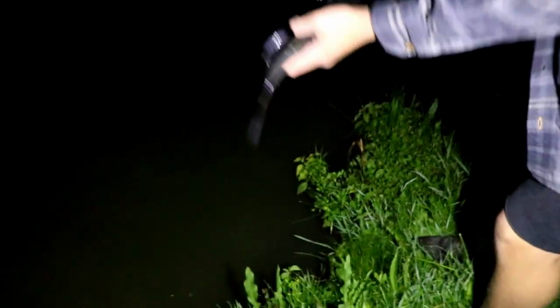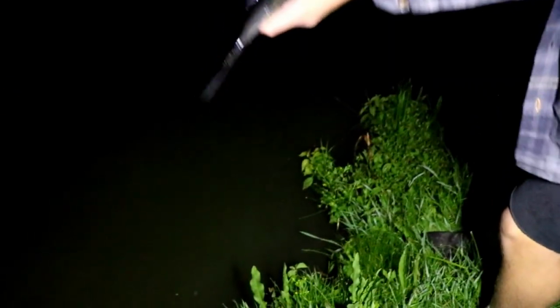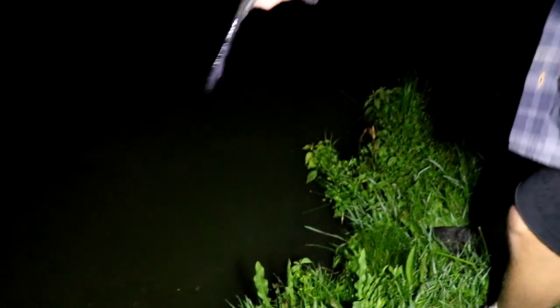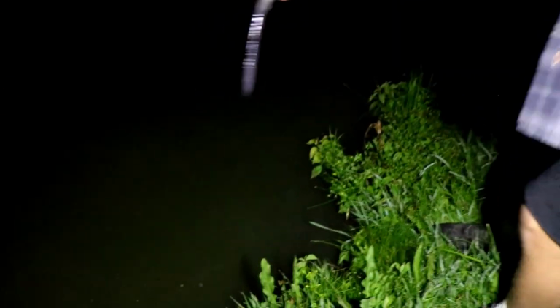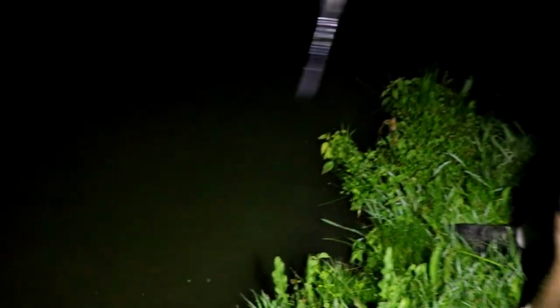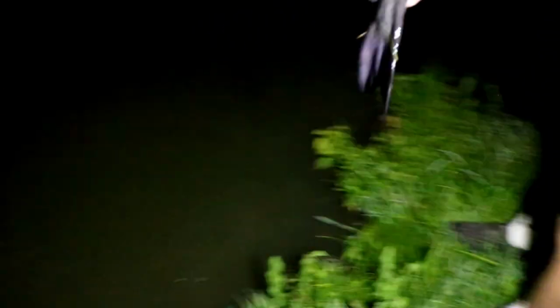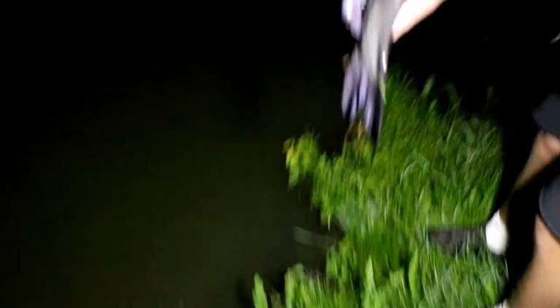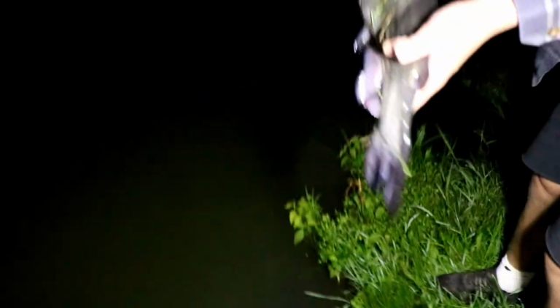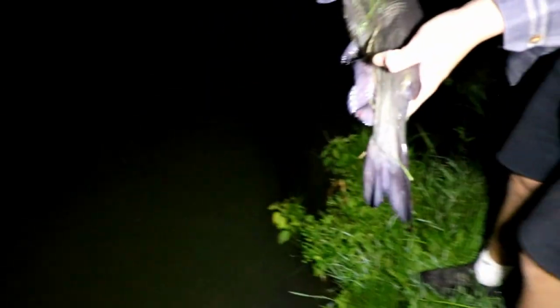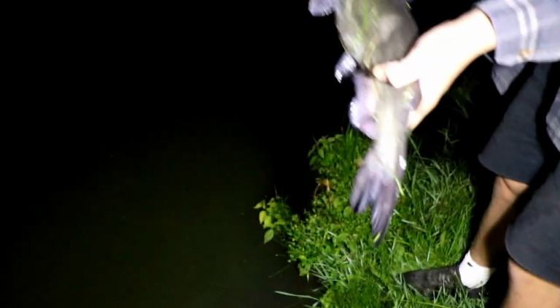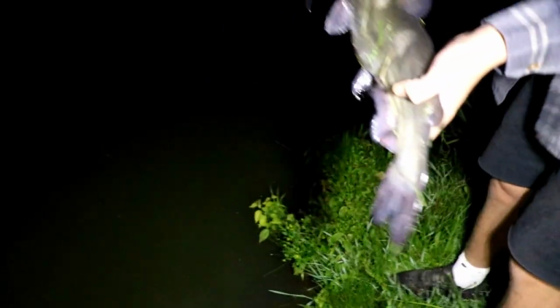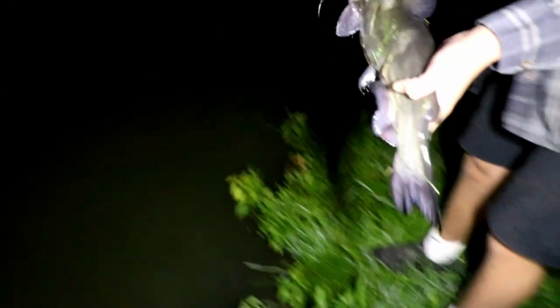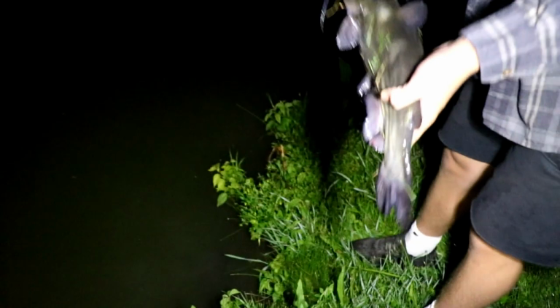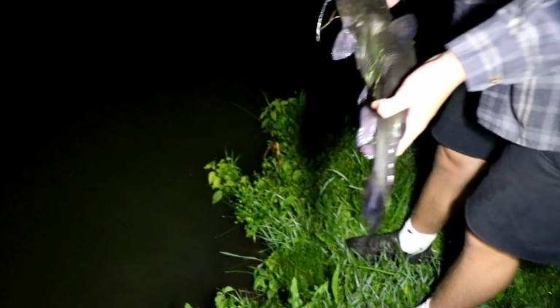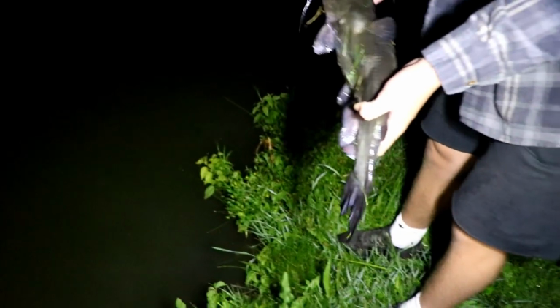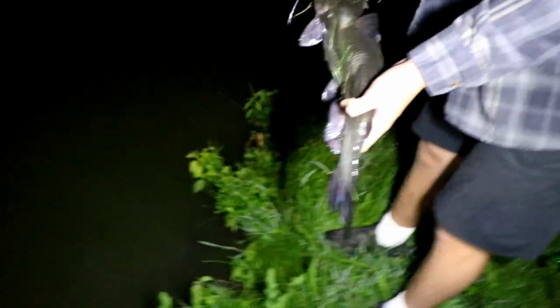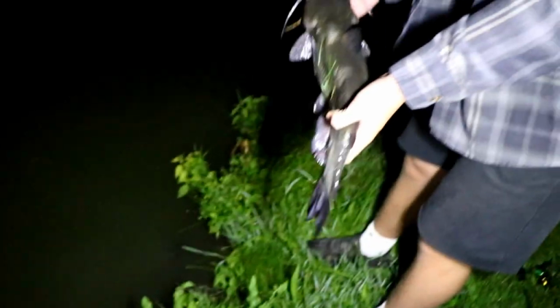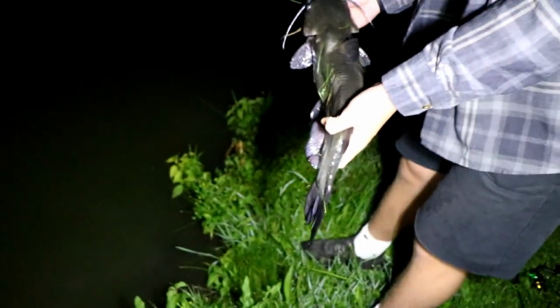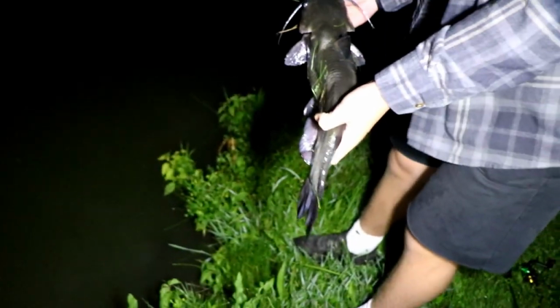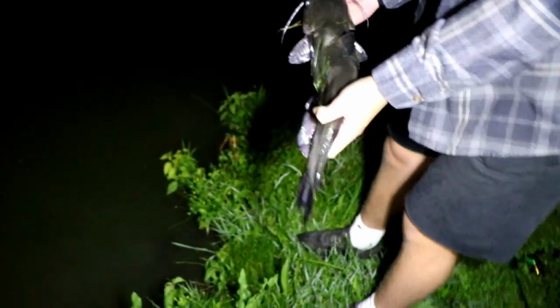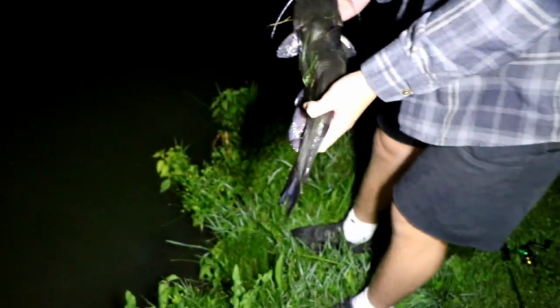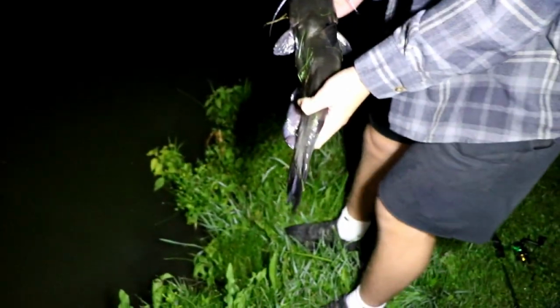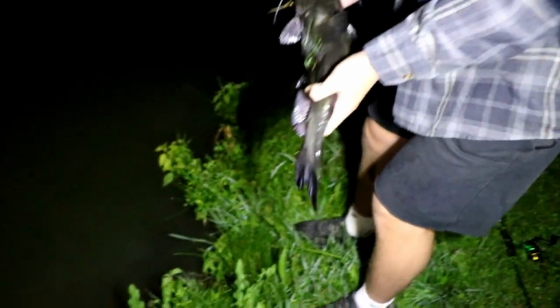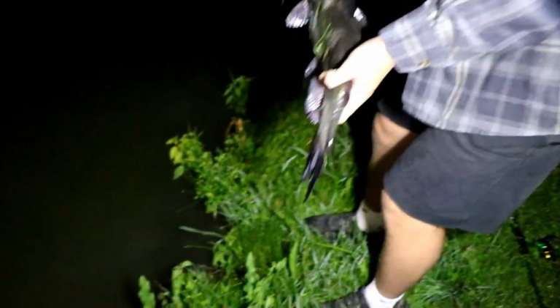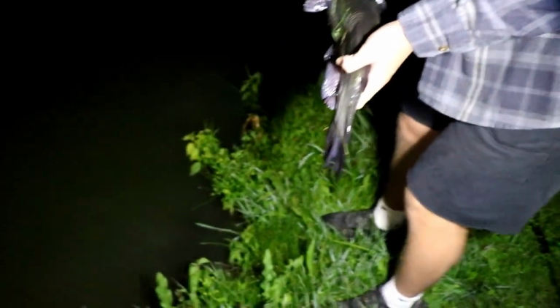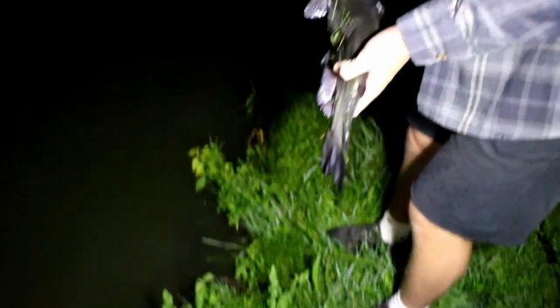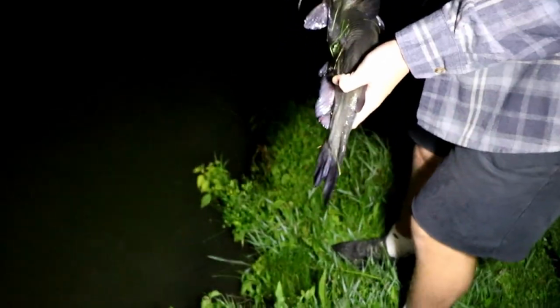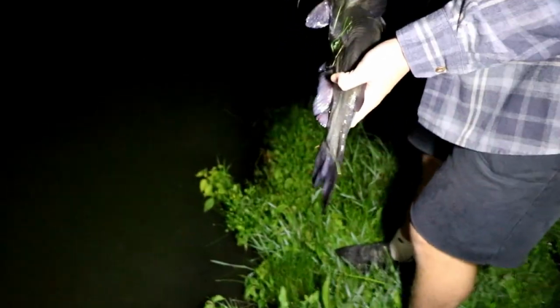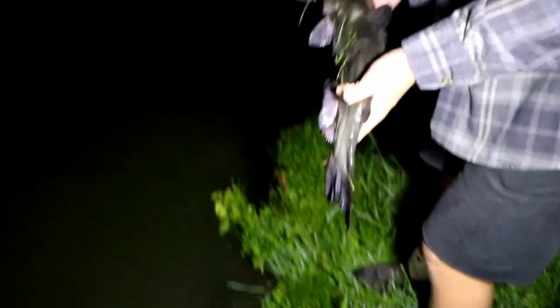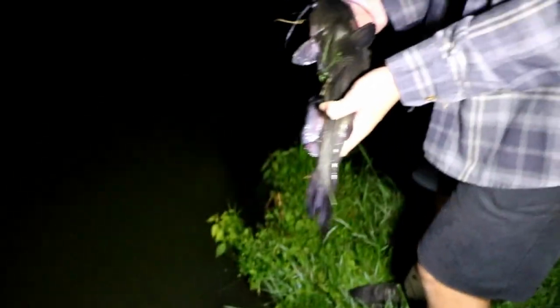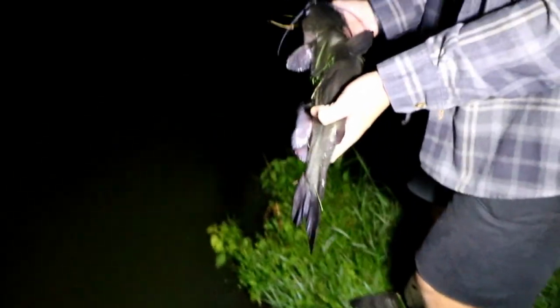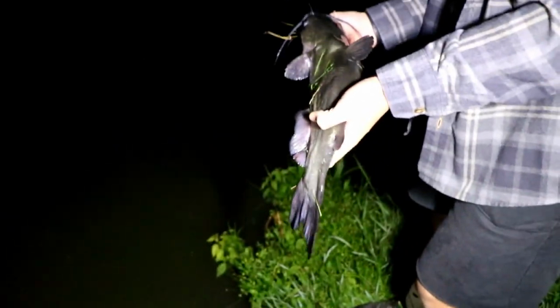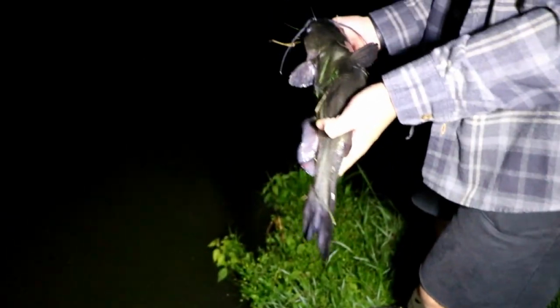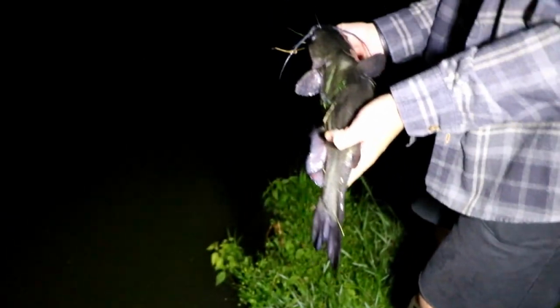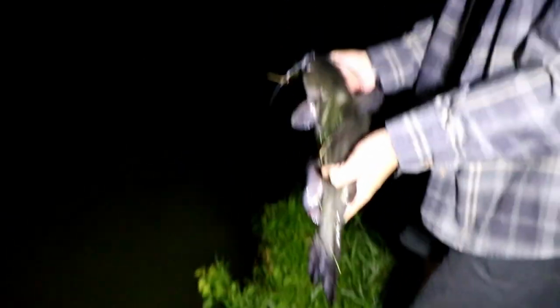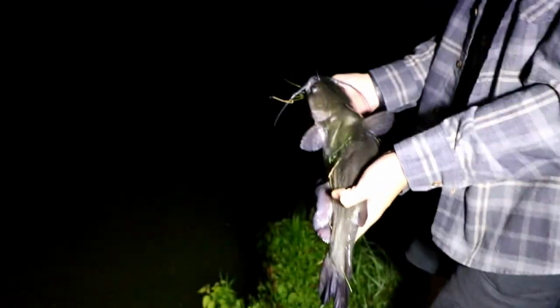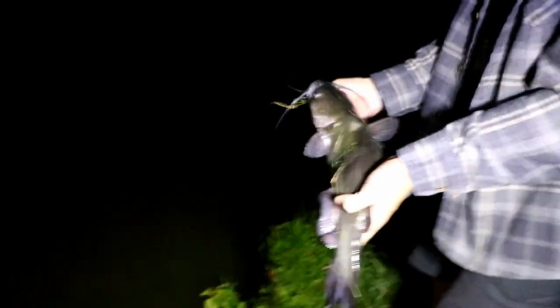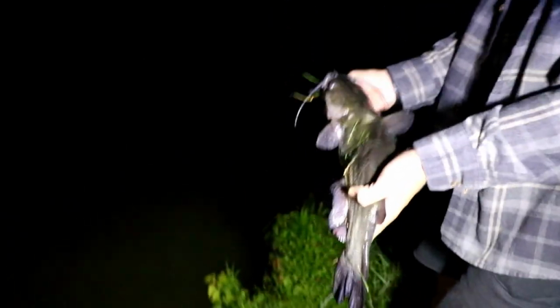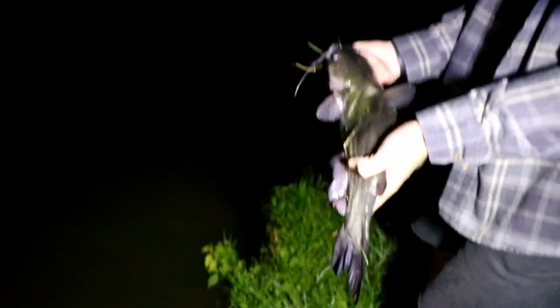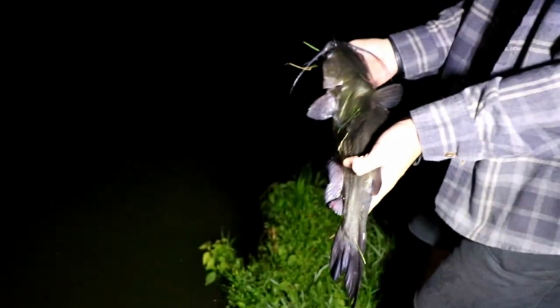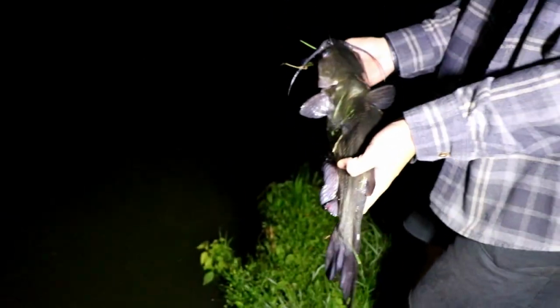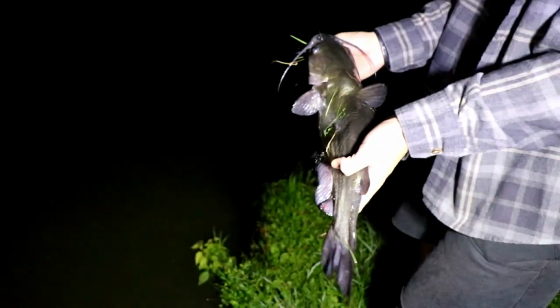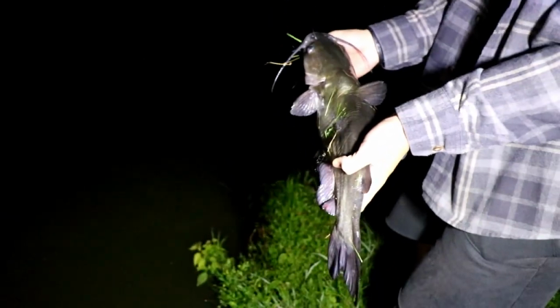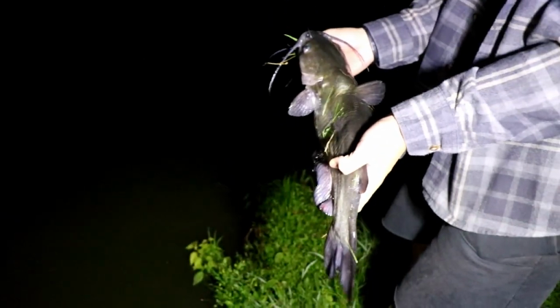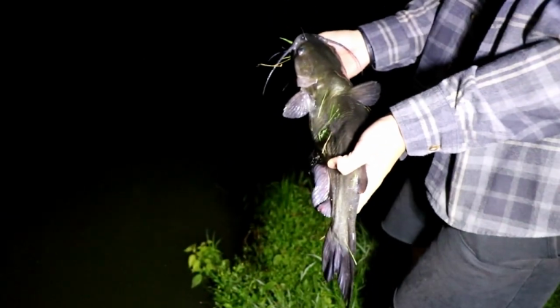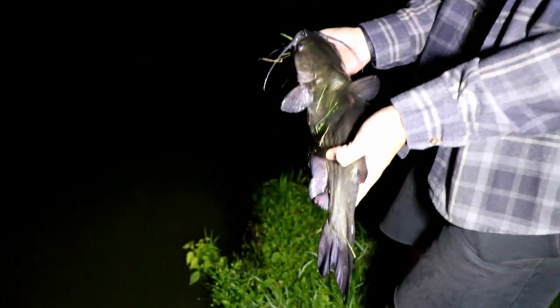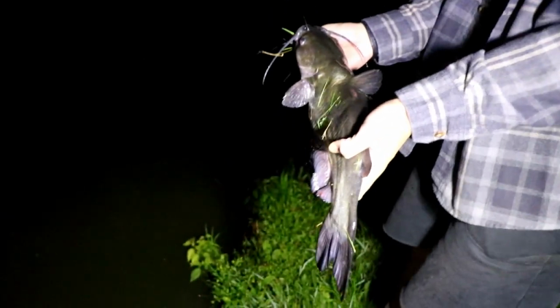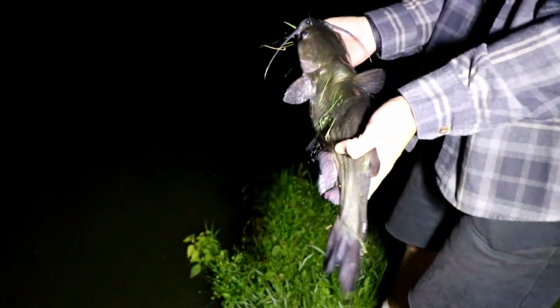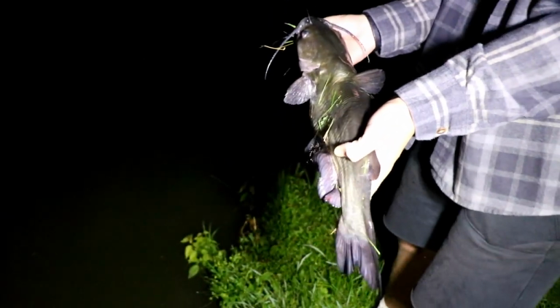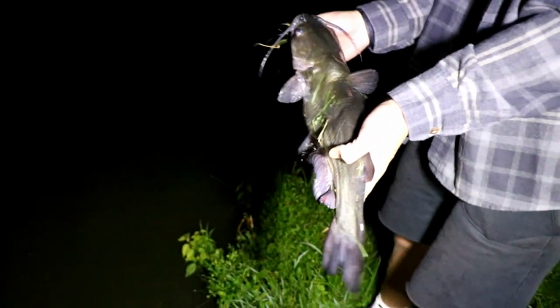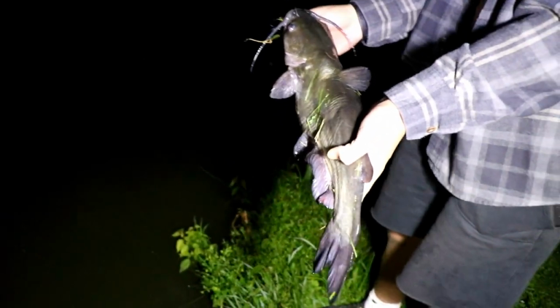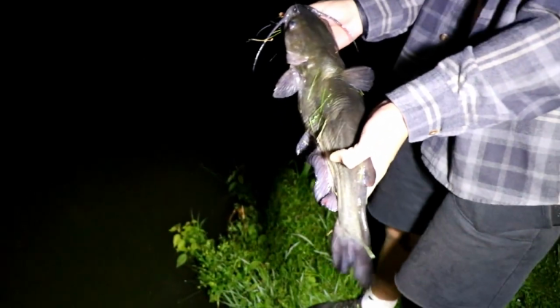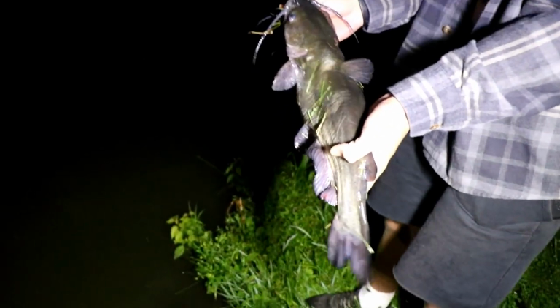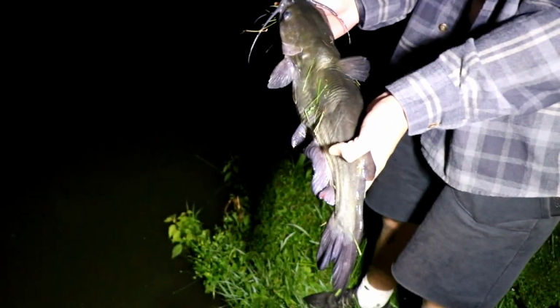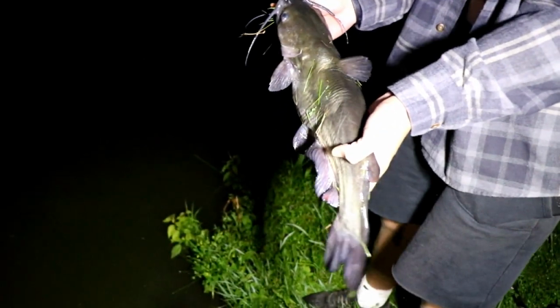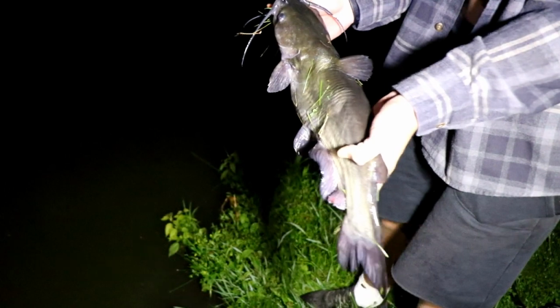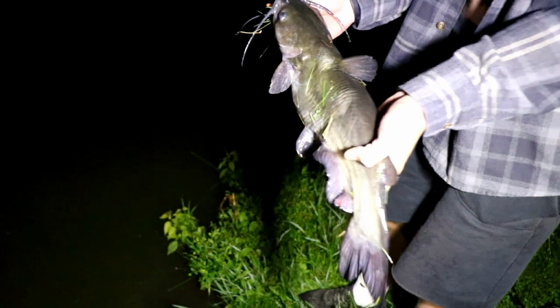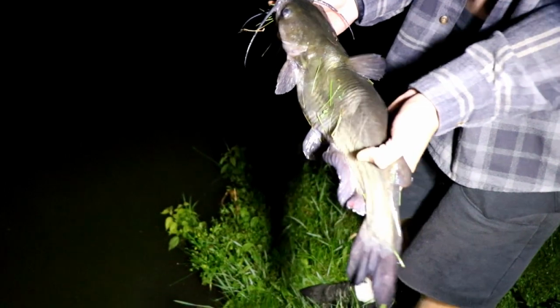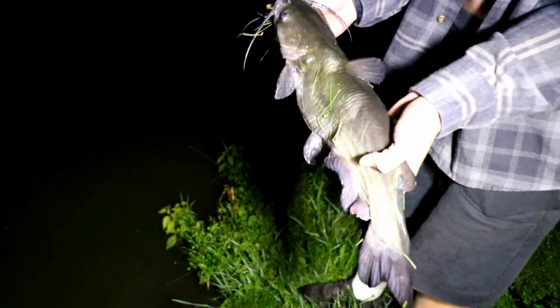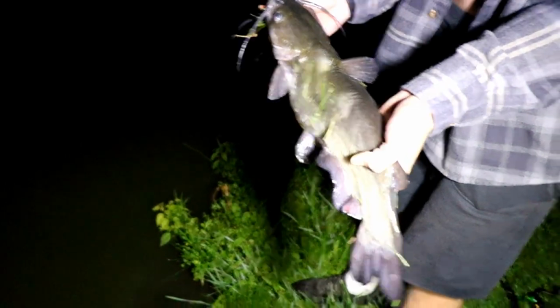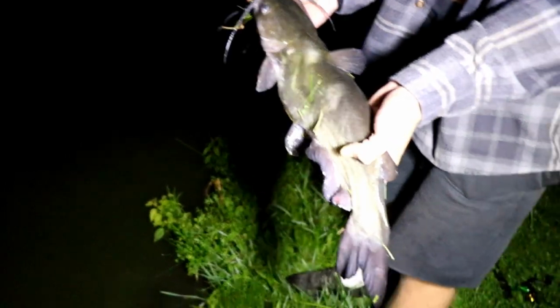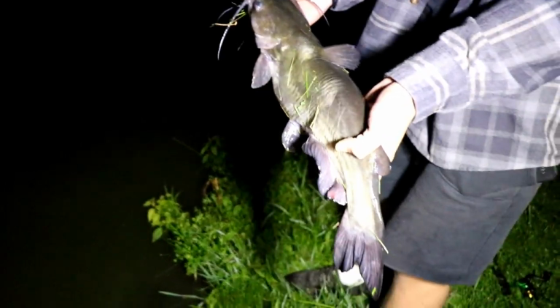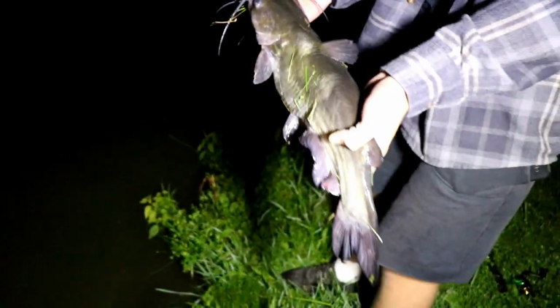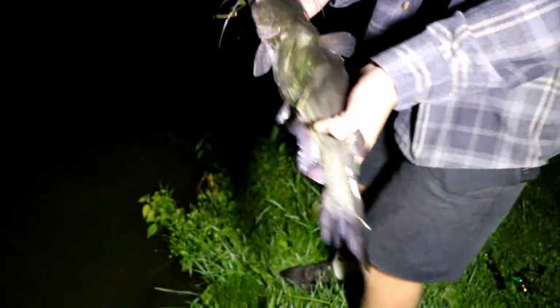Catch and release. One fish of the night - on the glow worm, not even on the rod that we found.